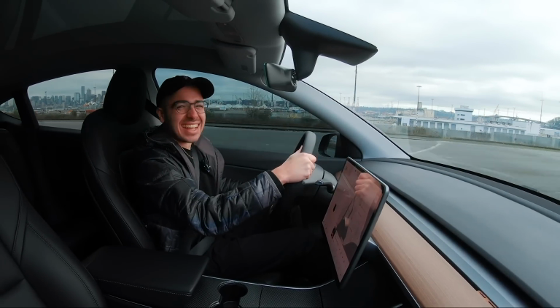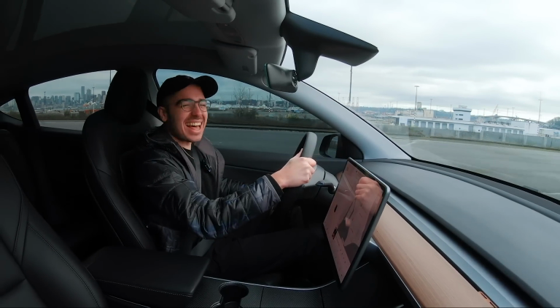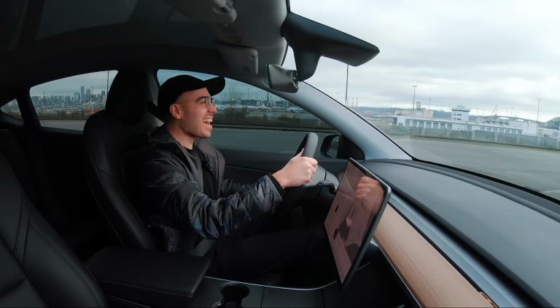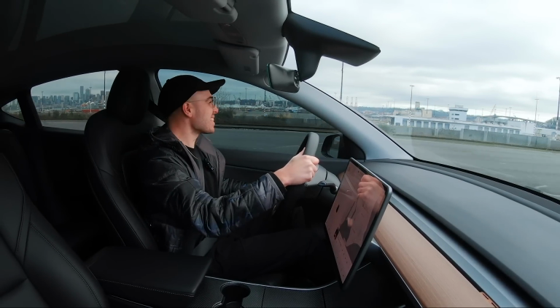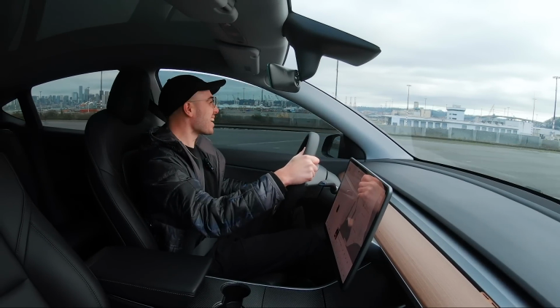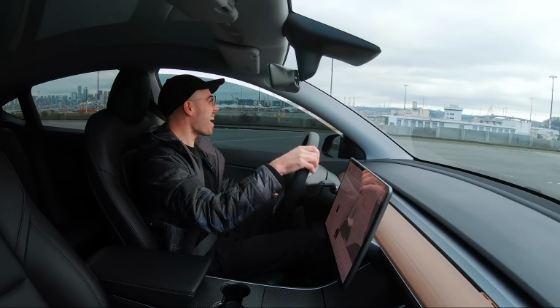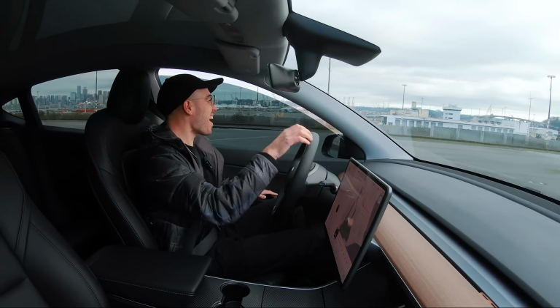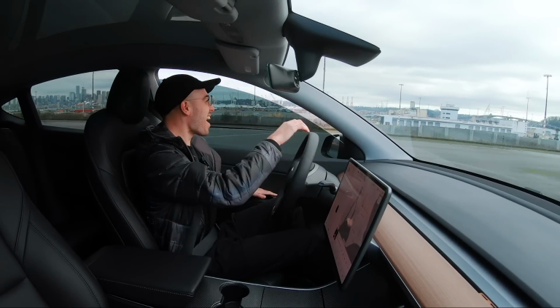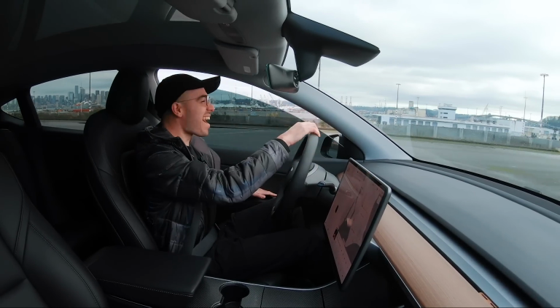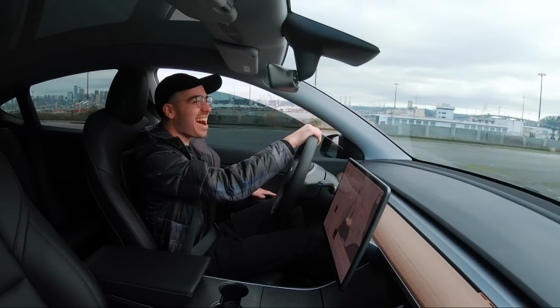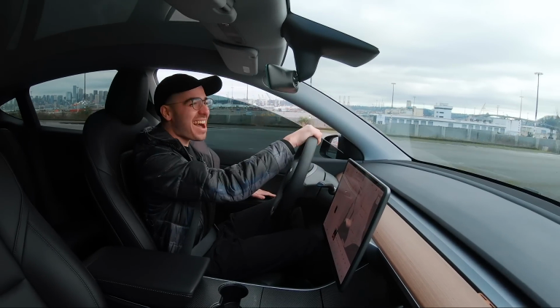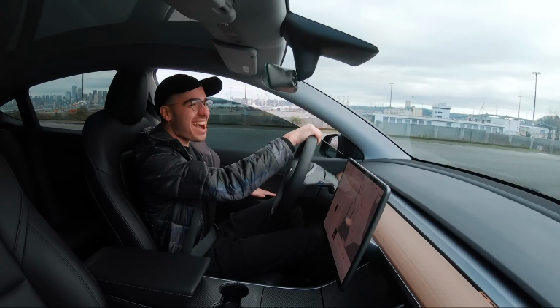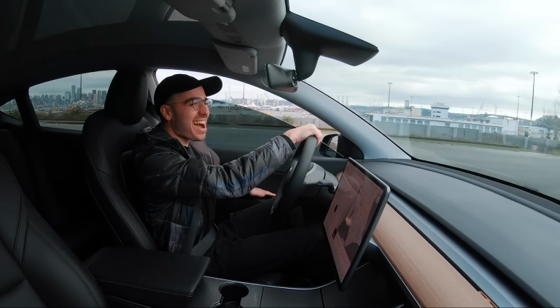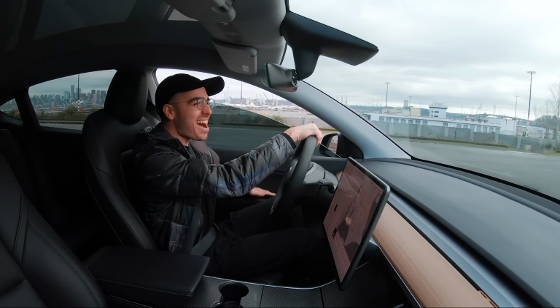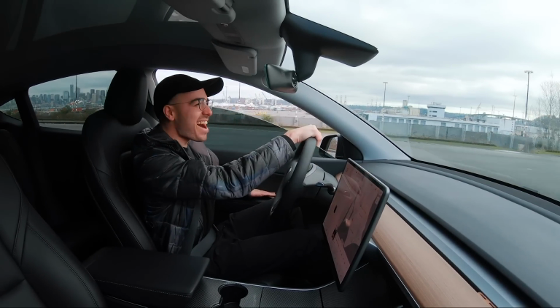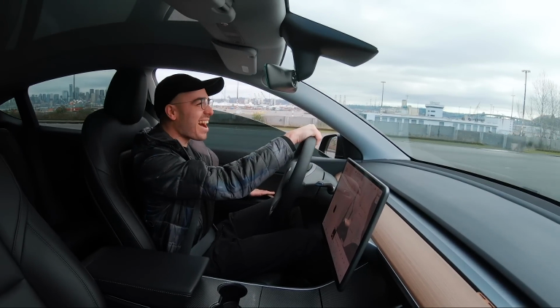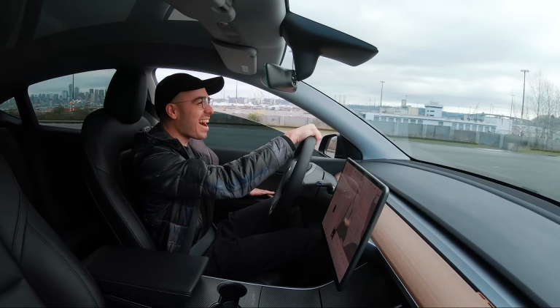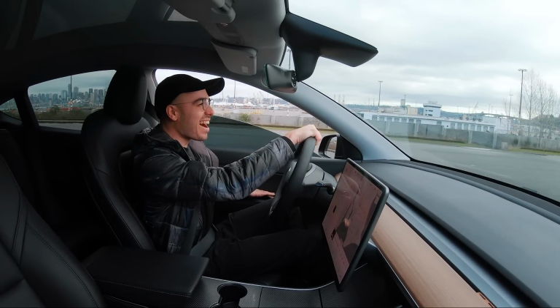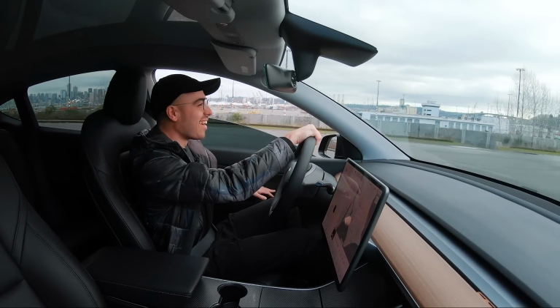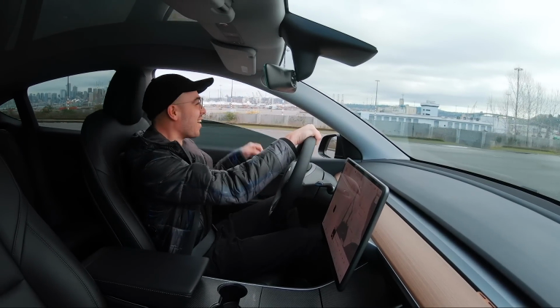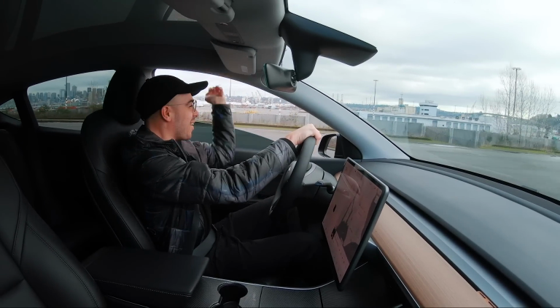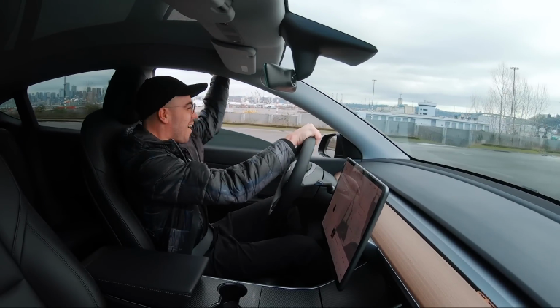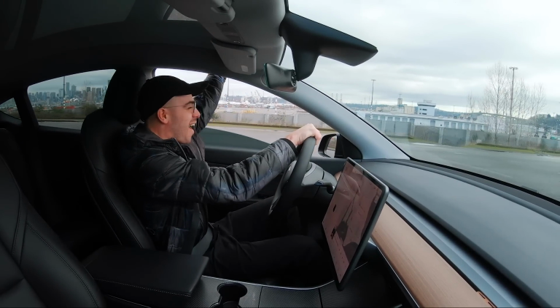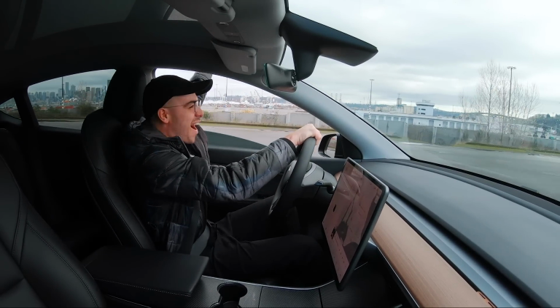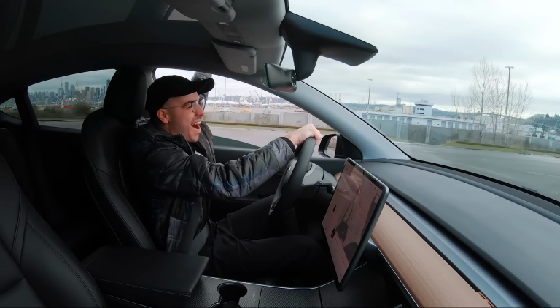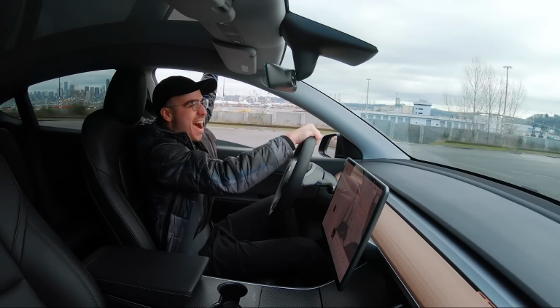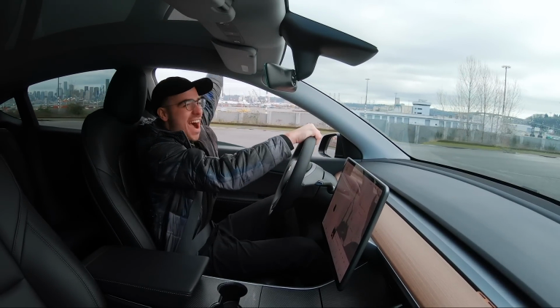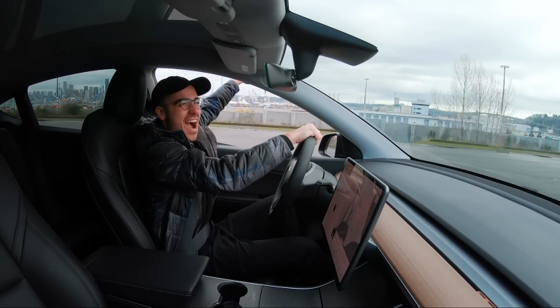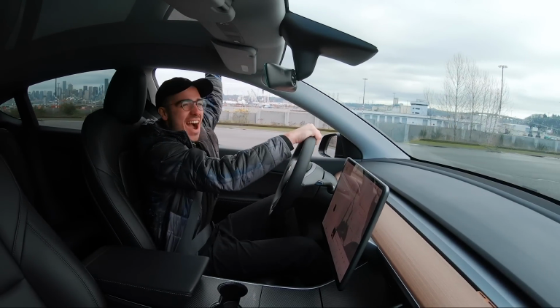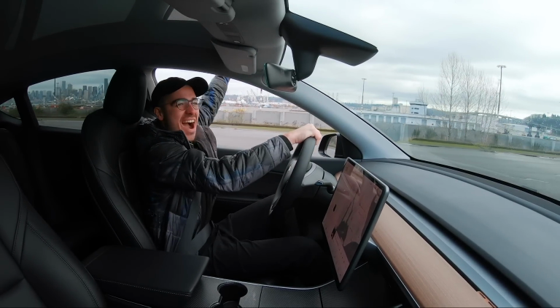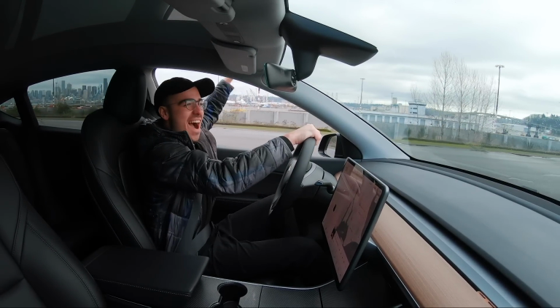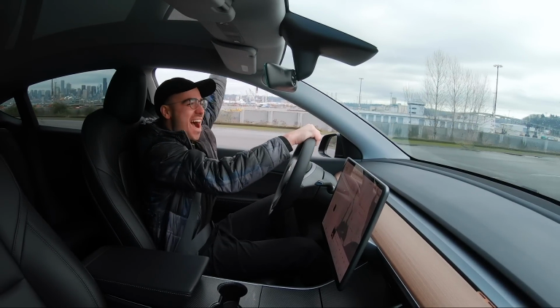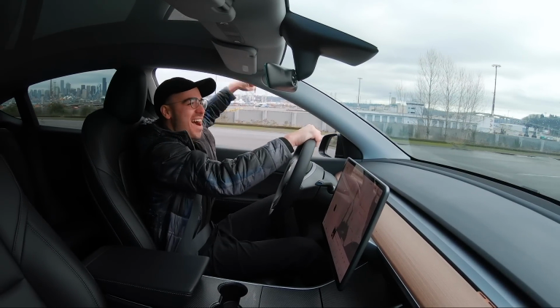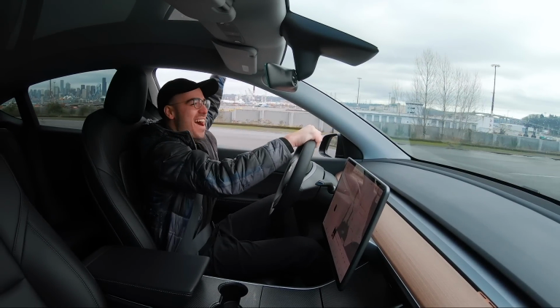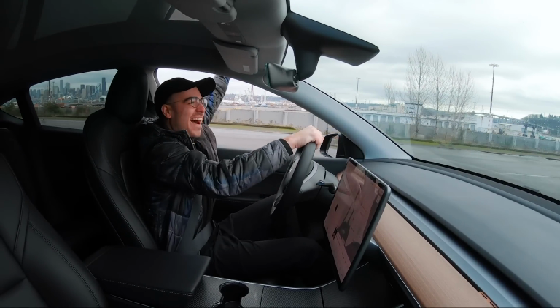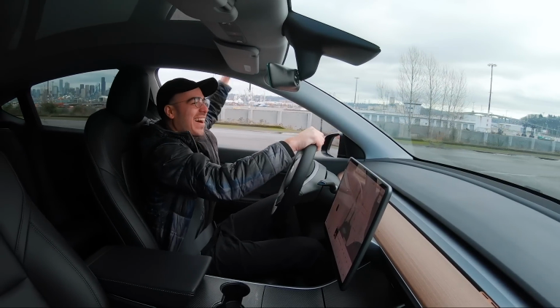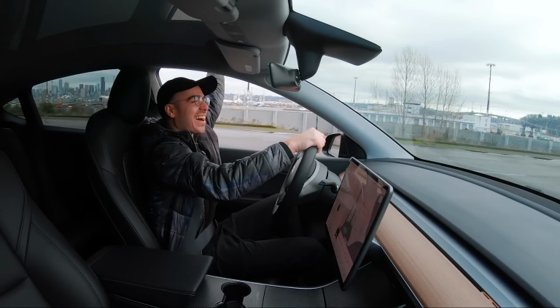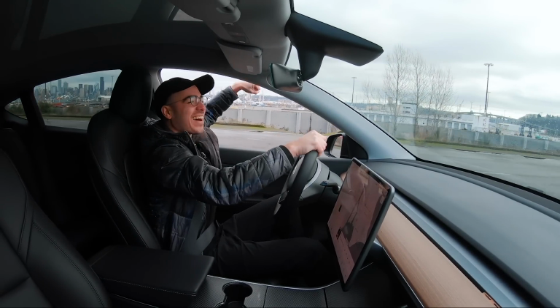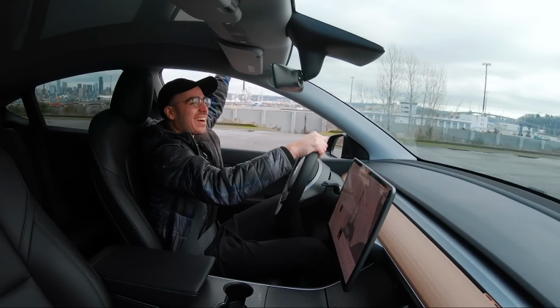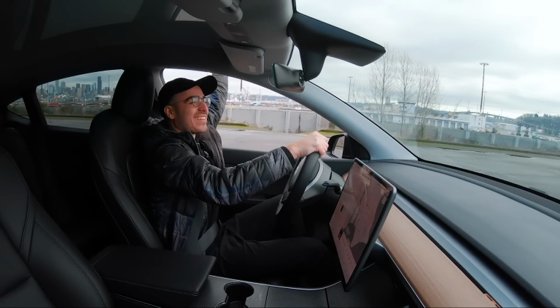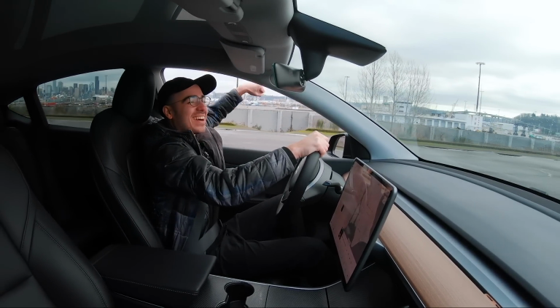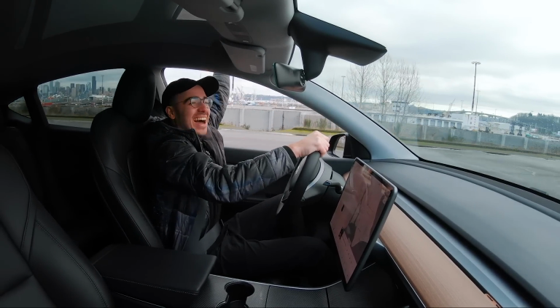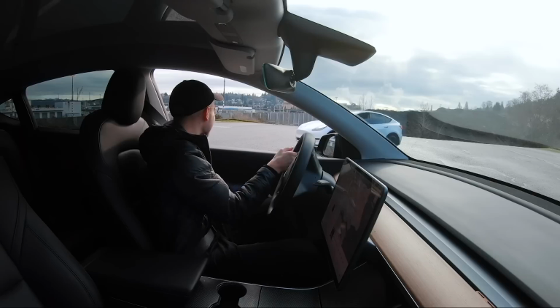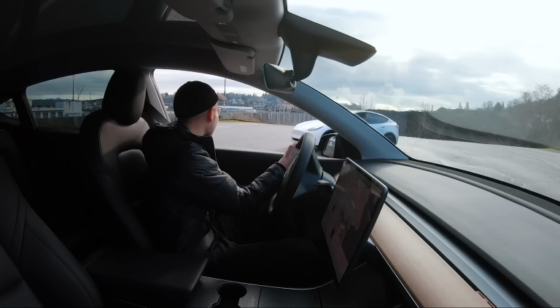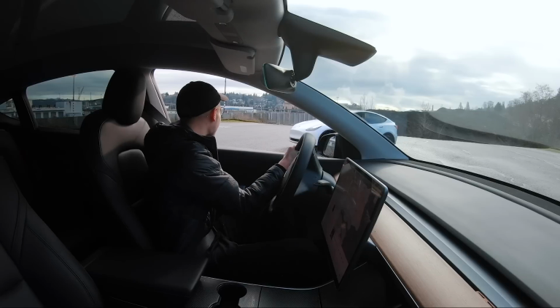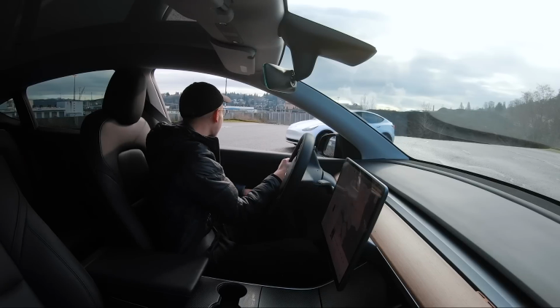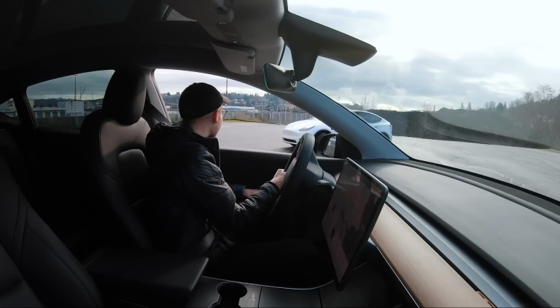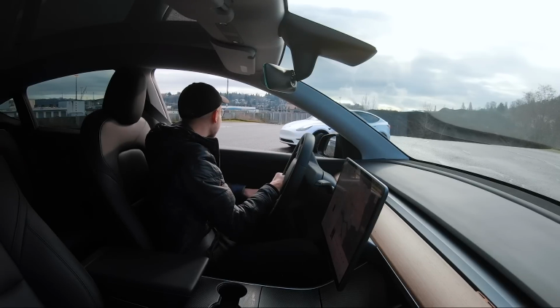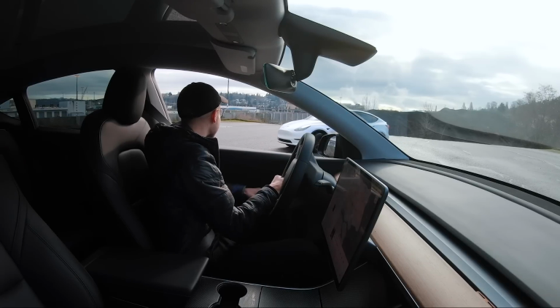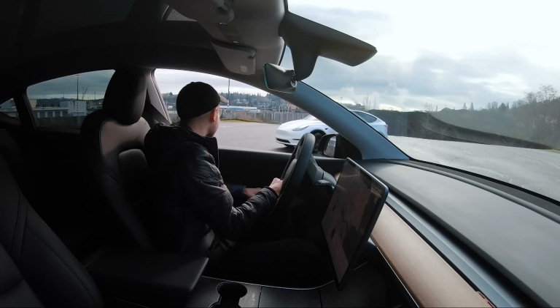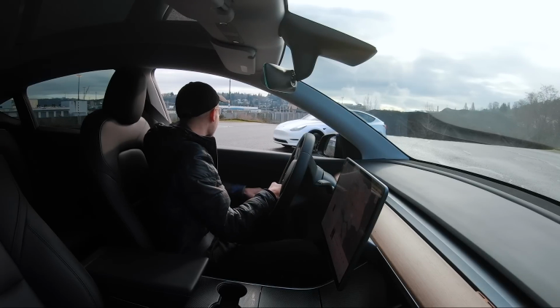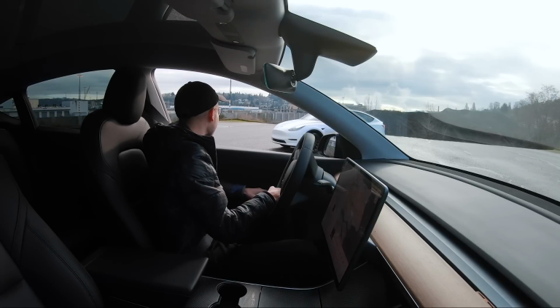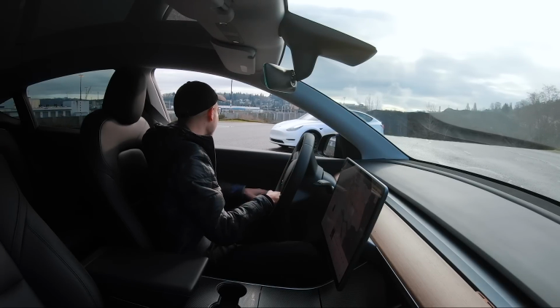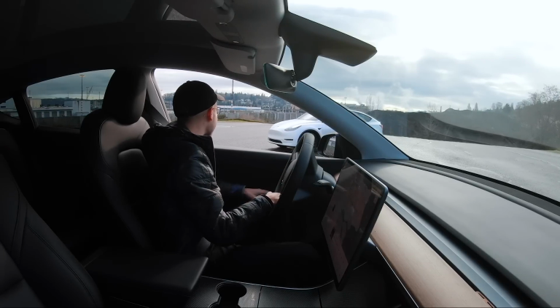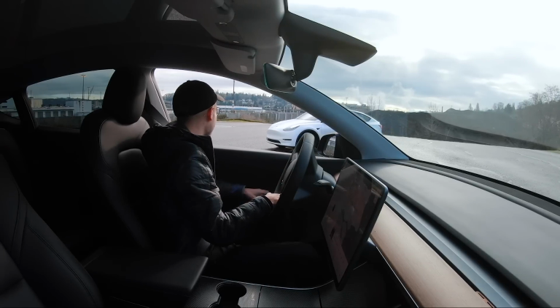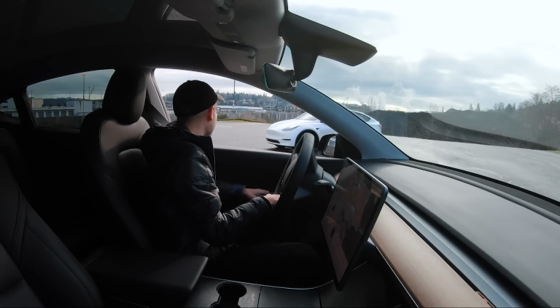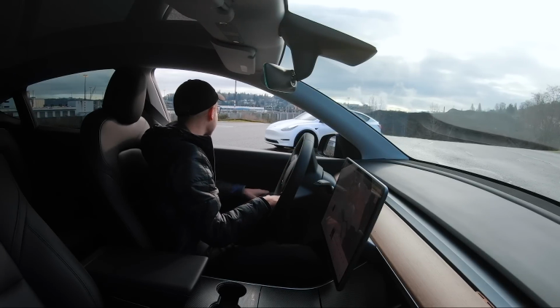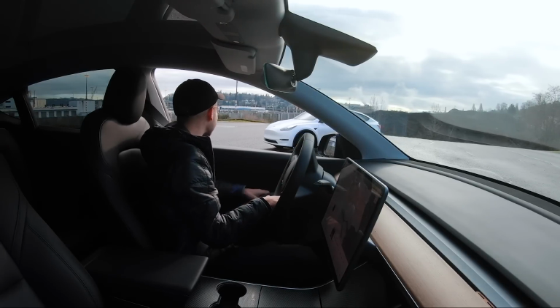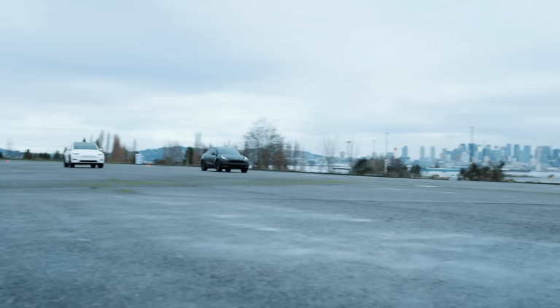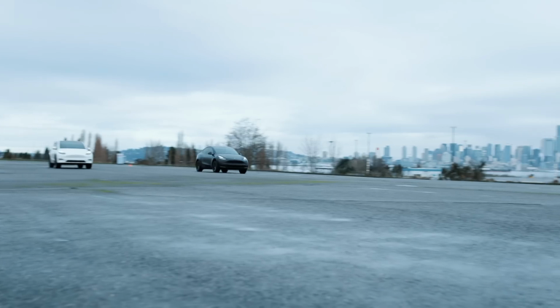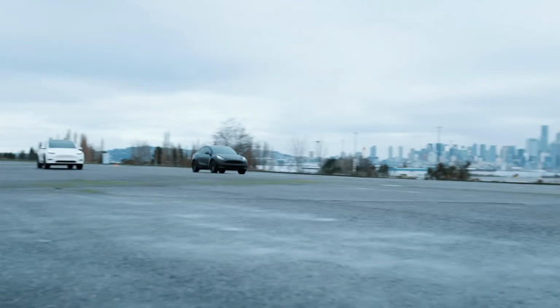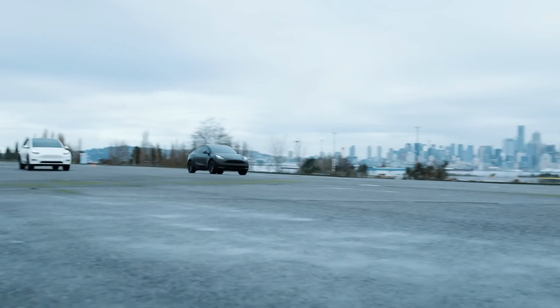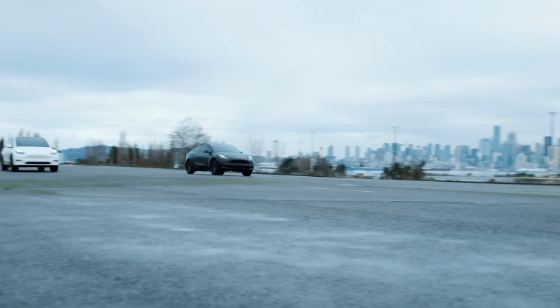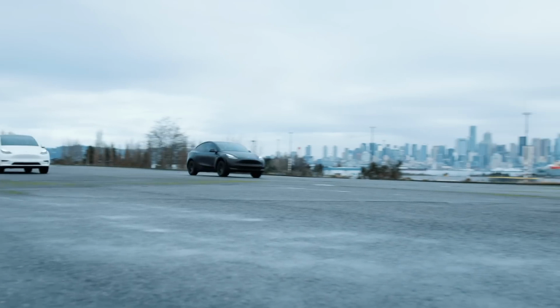Whoa! Bro, is my whip faster than yours now?